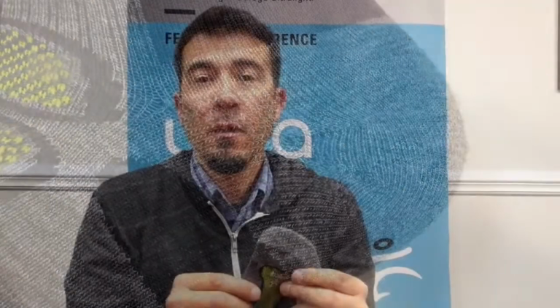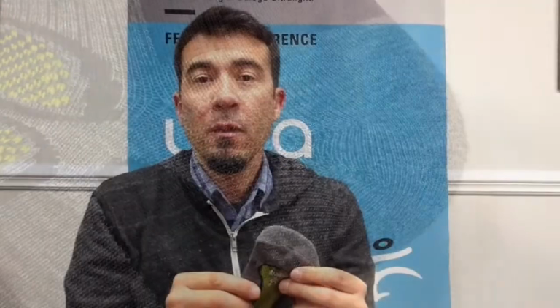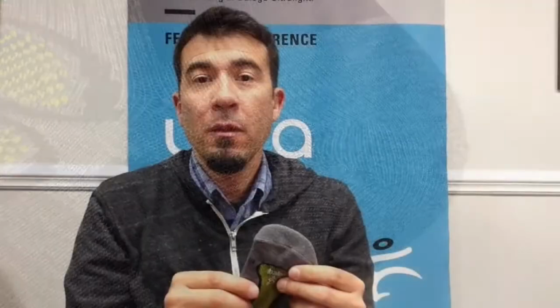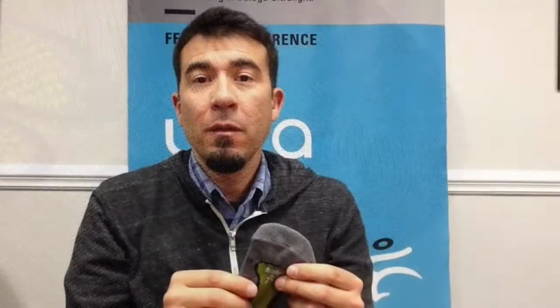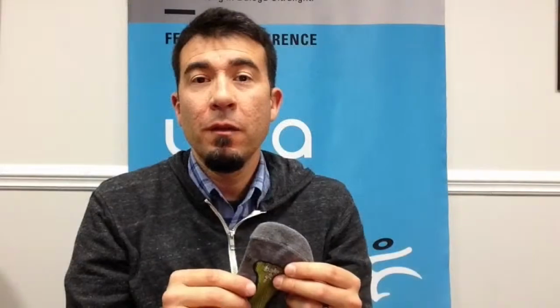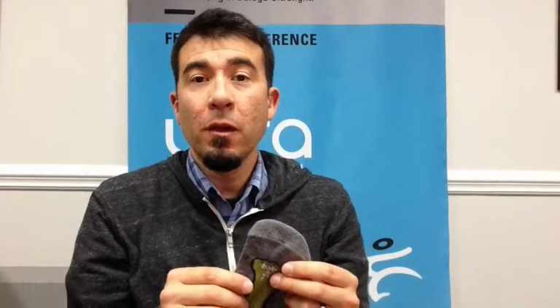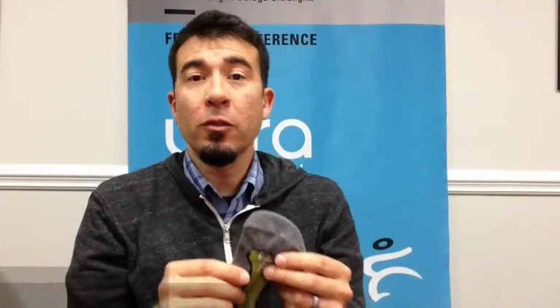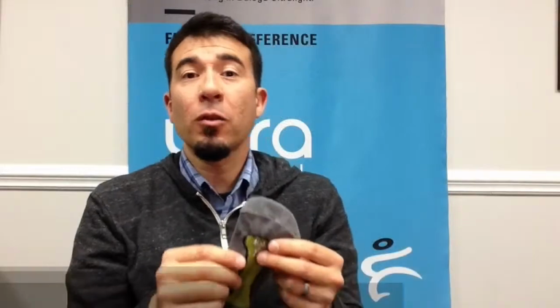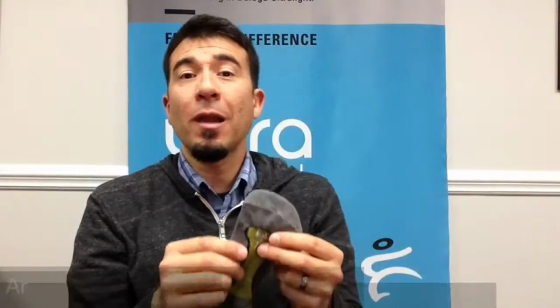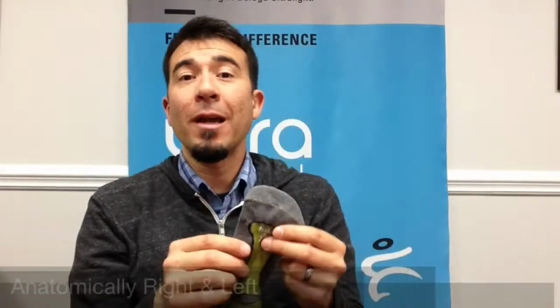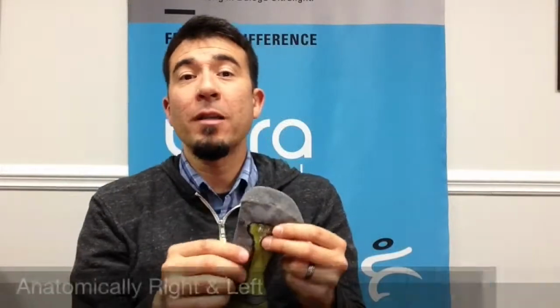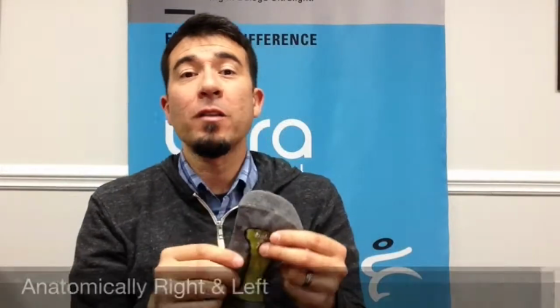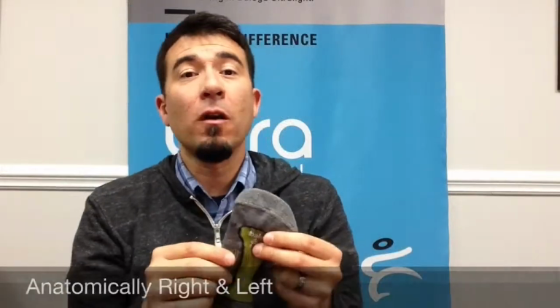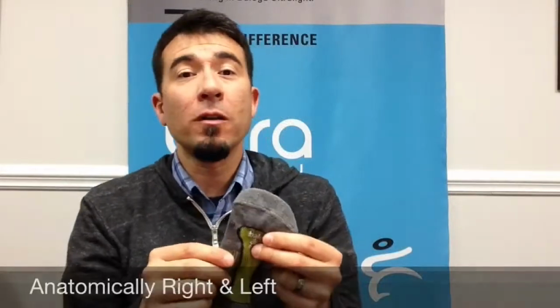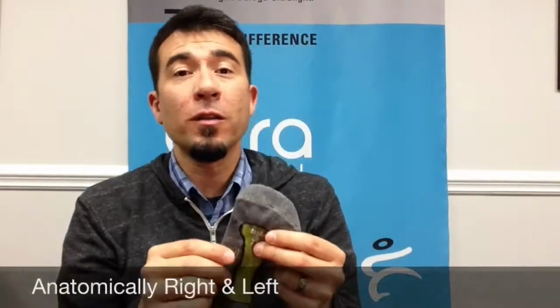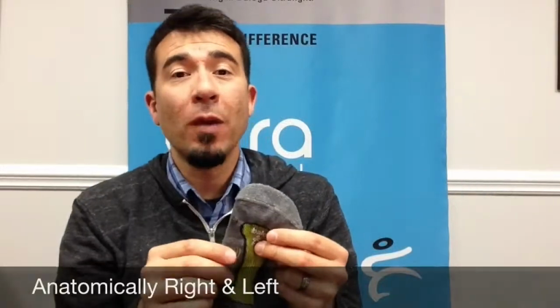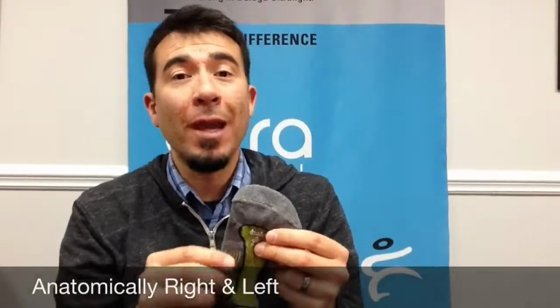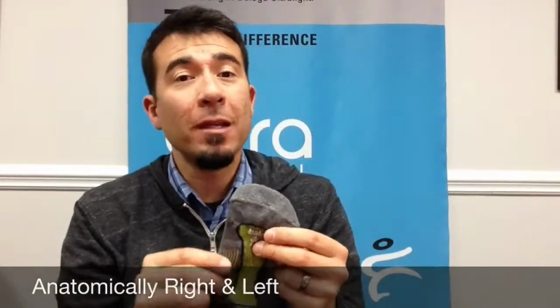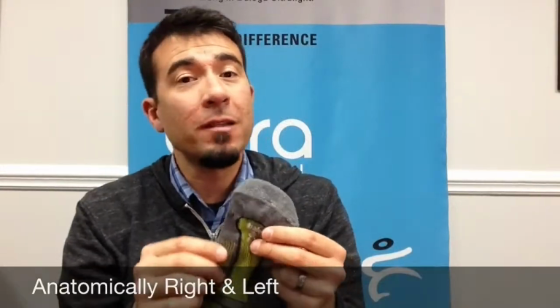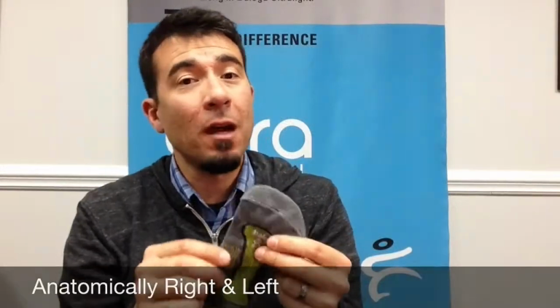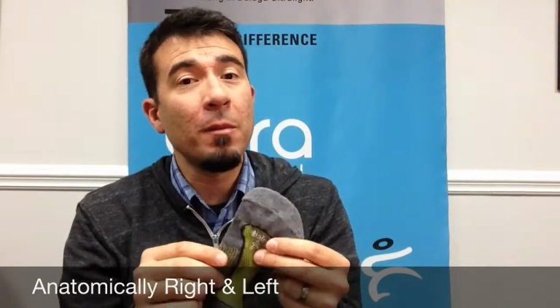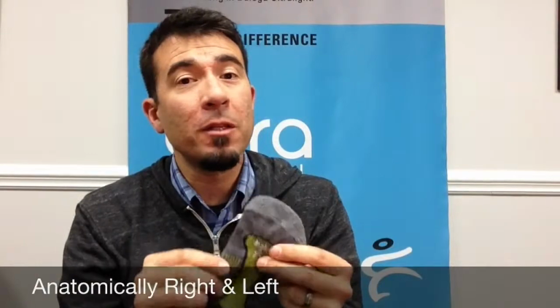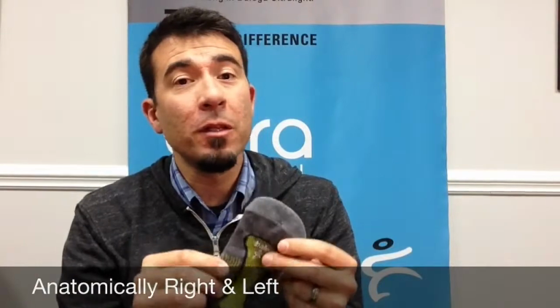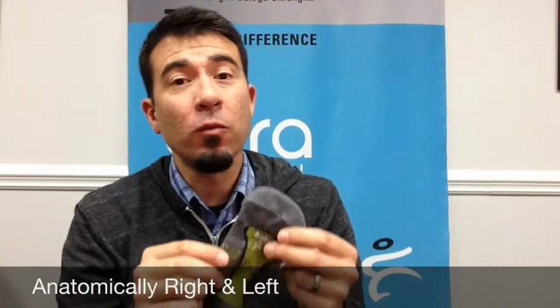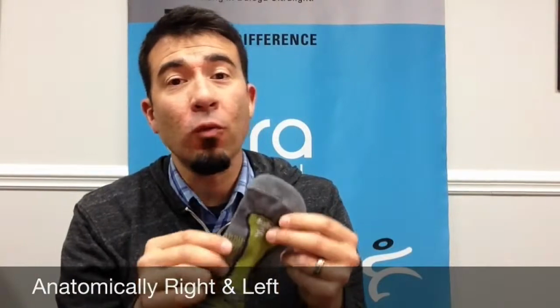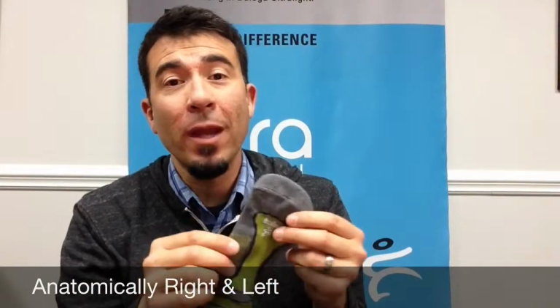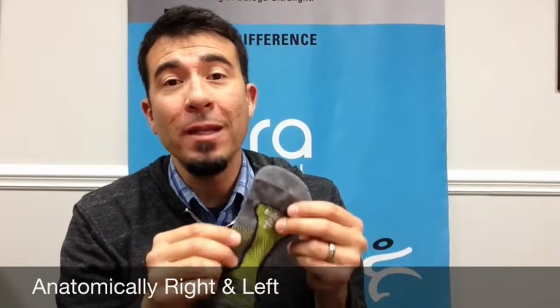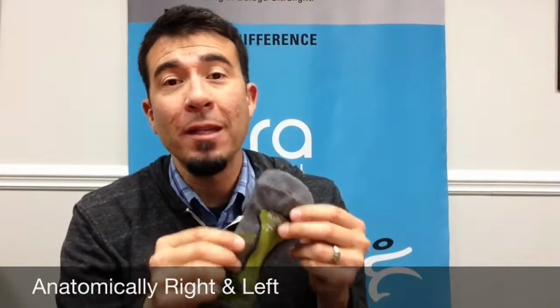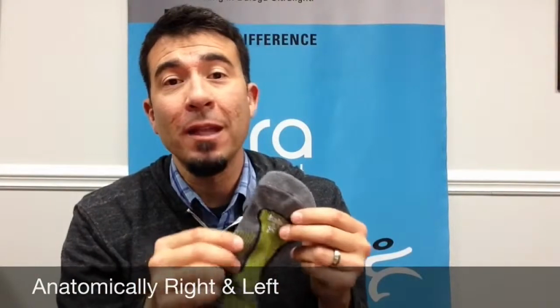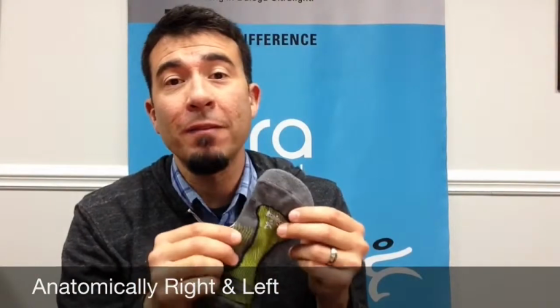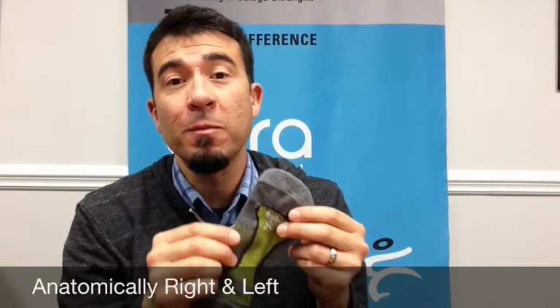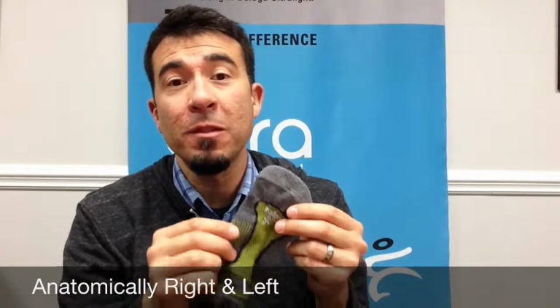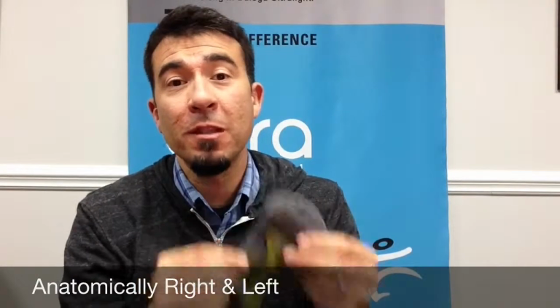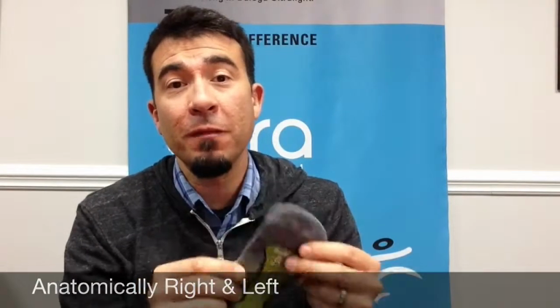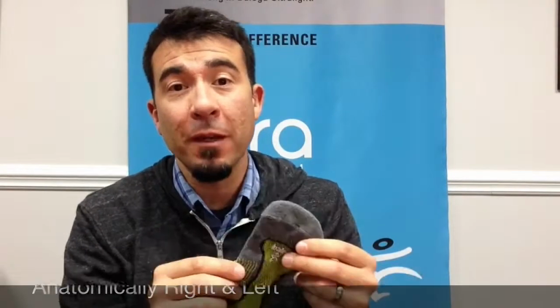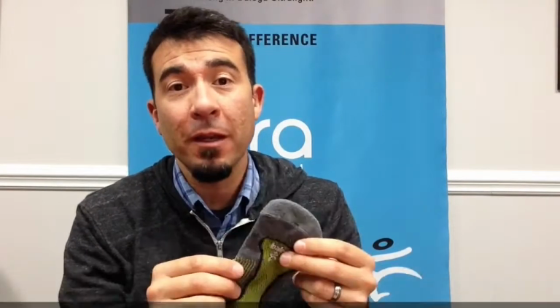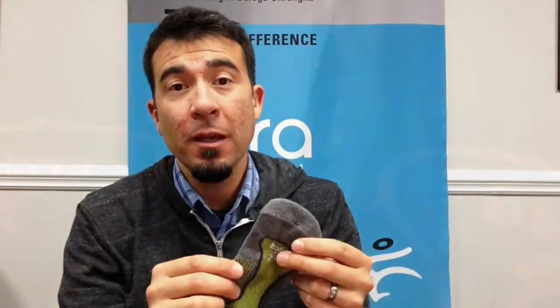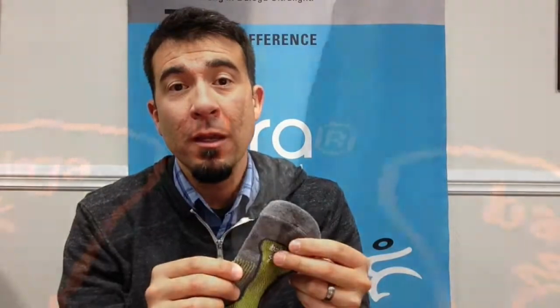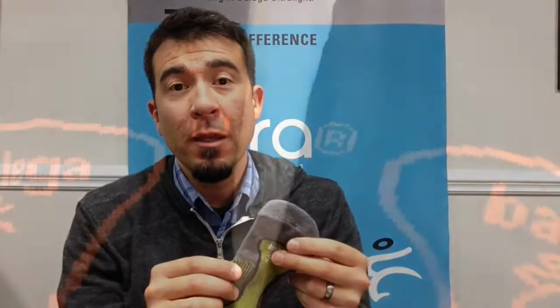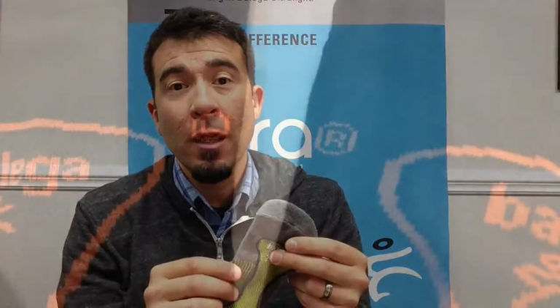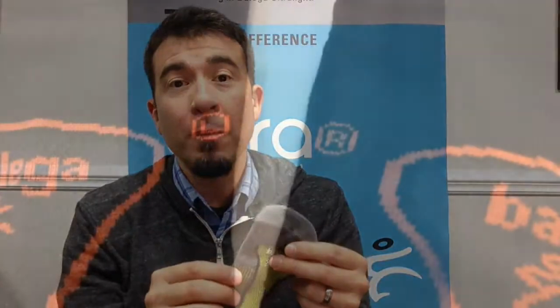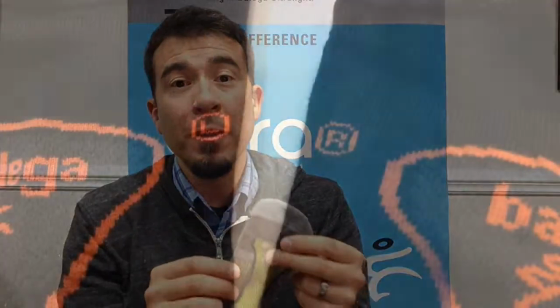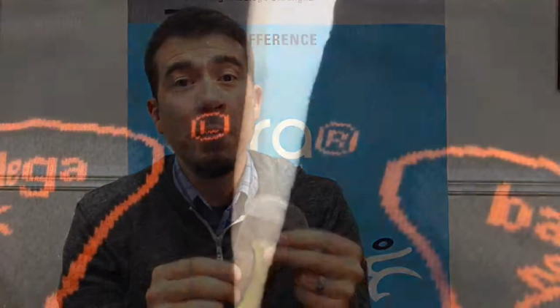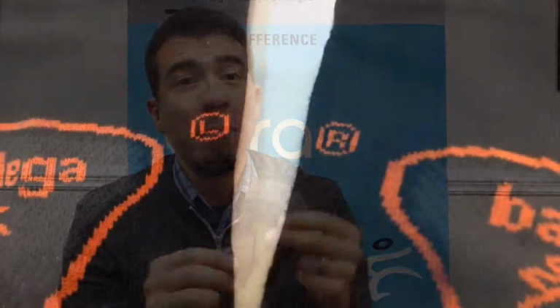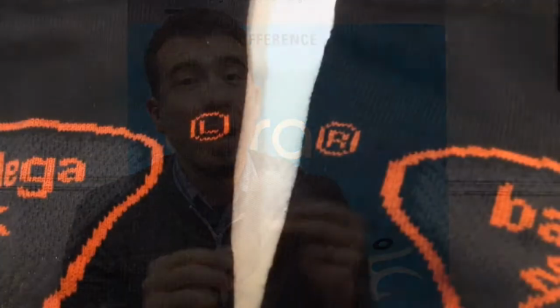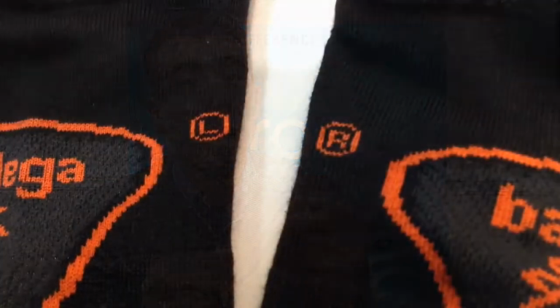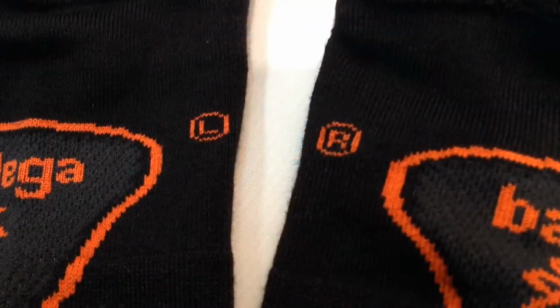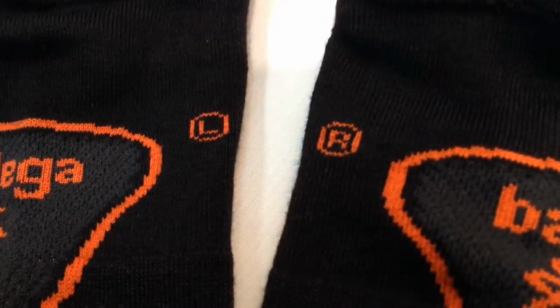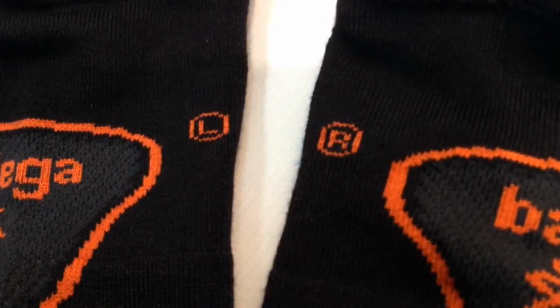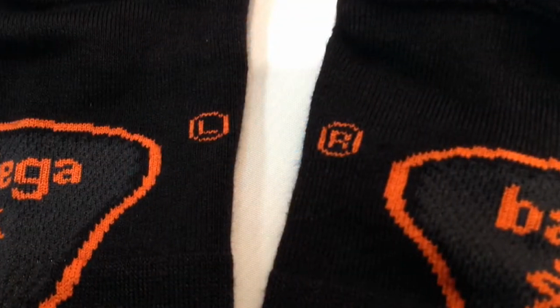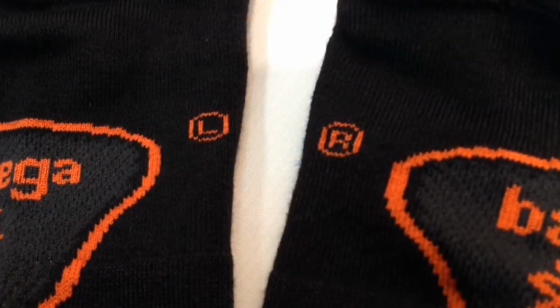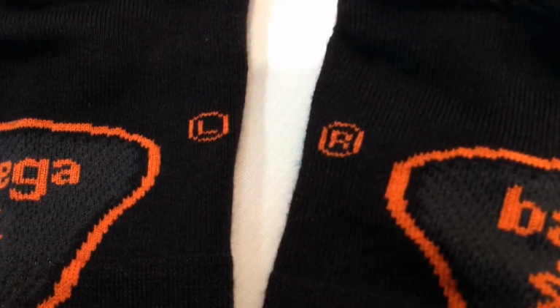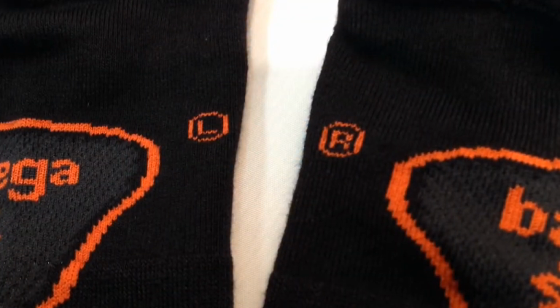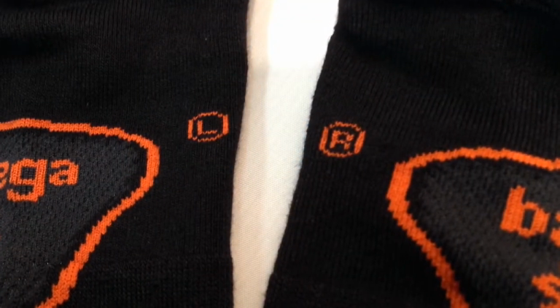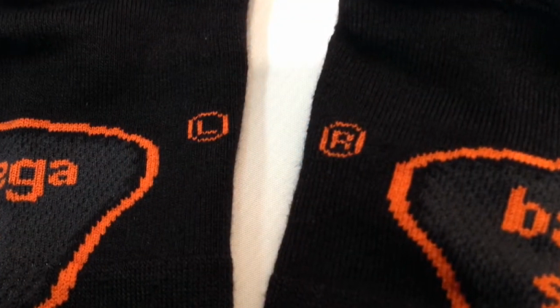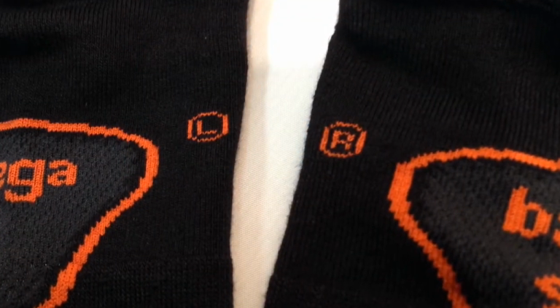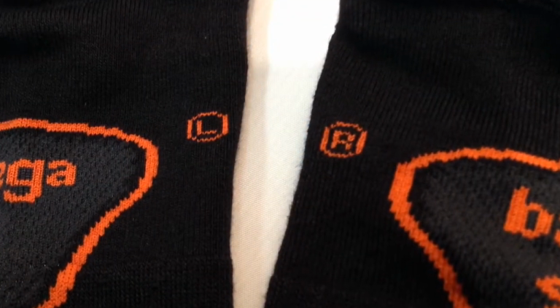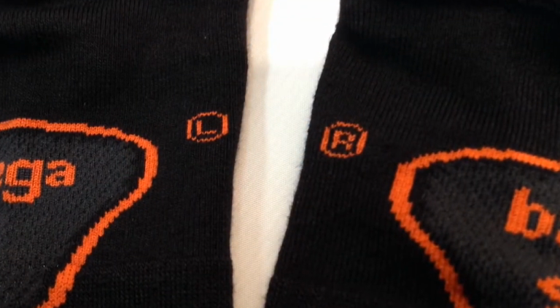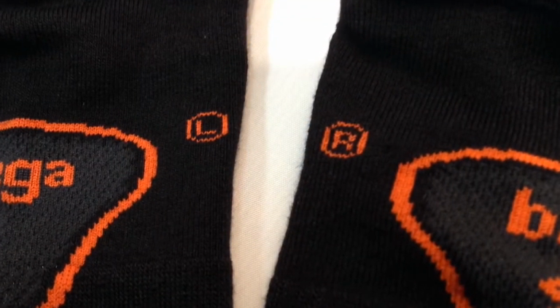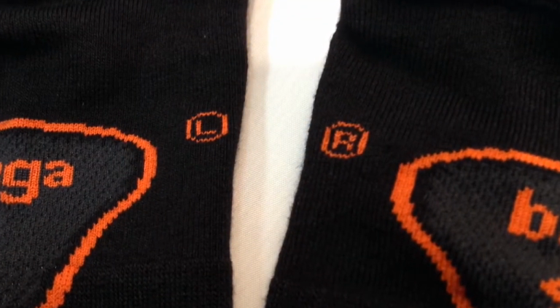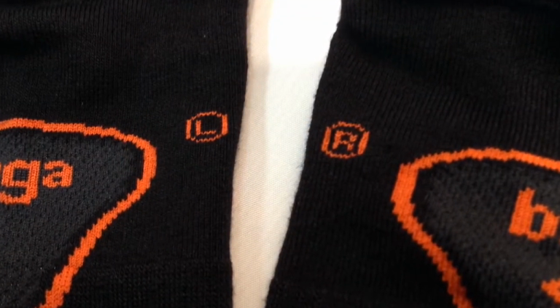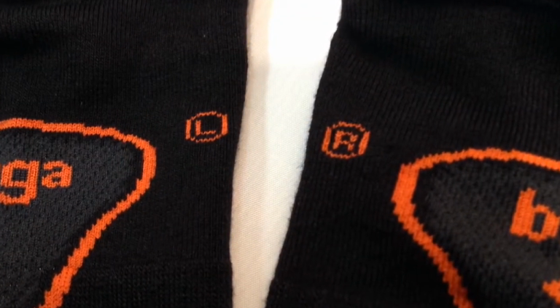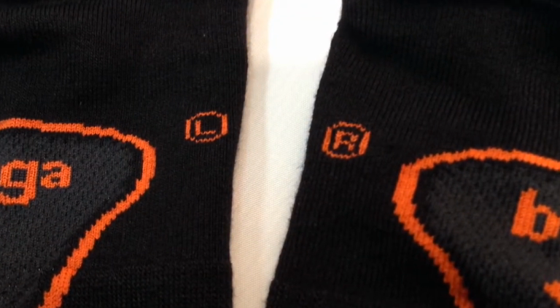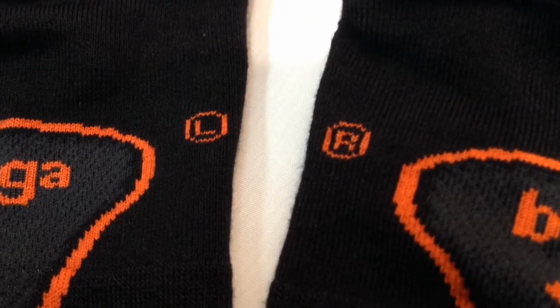The Ultralight is also anatomically right and left specific, helping it match the shape of the foot without being tight.